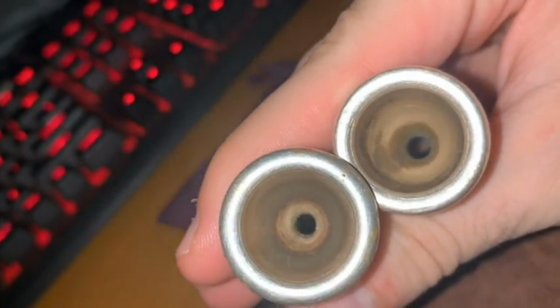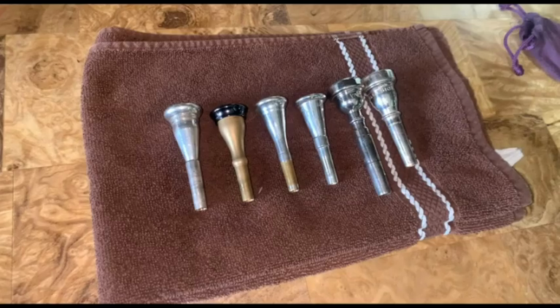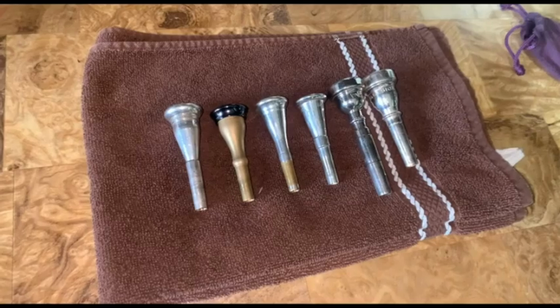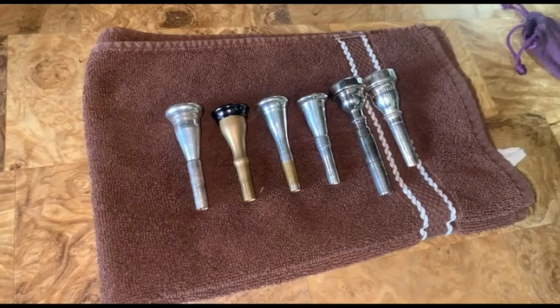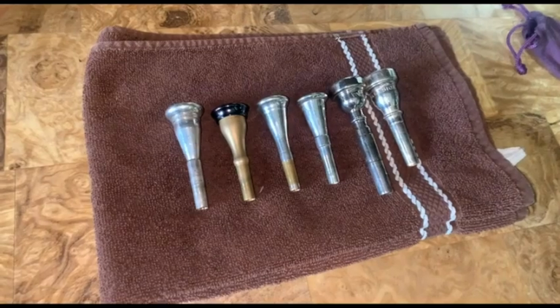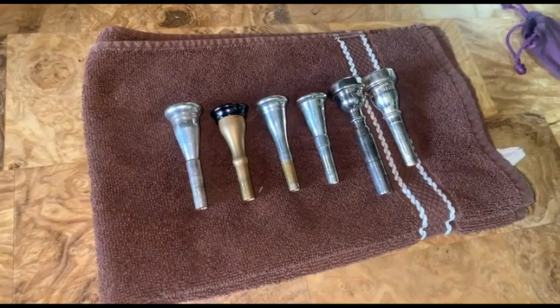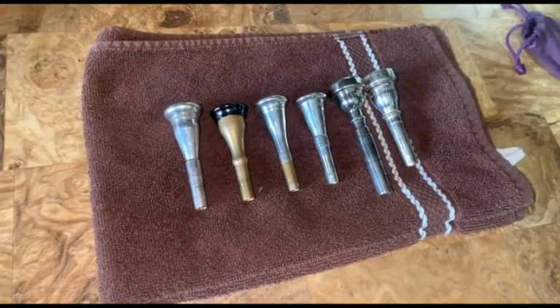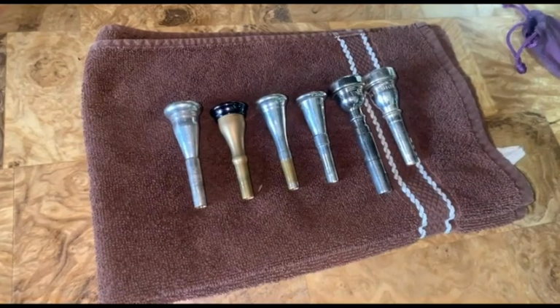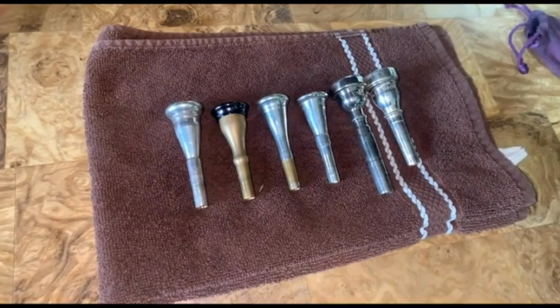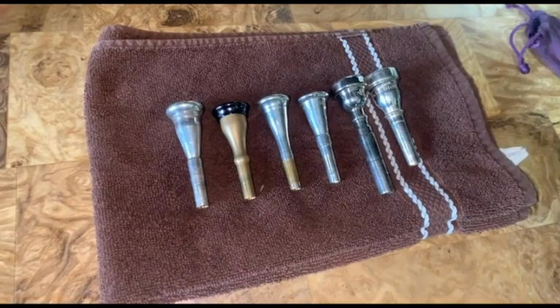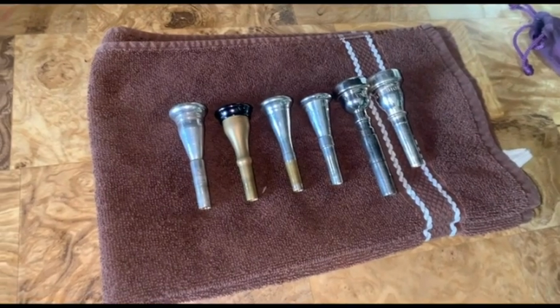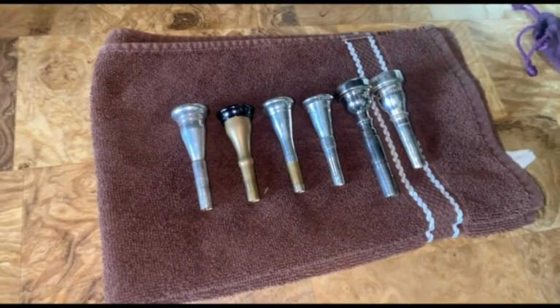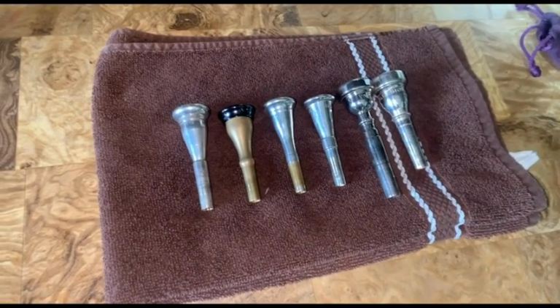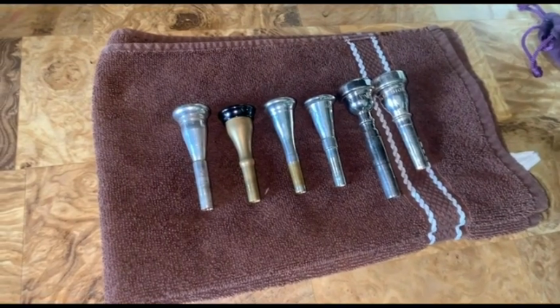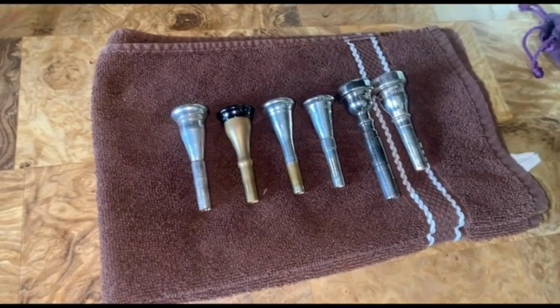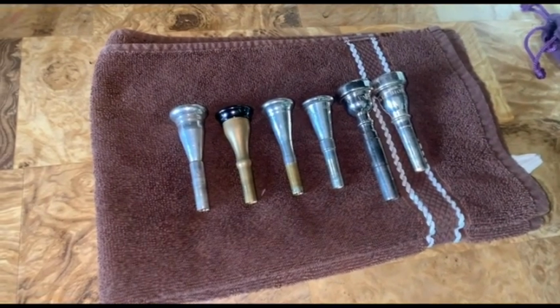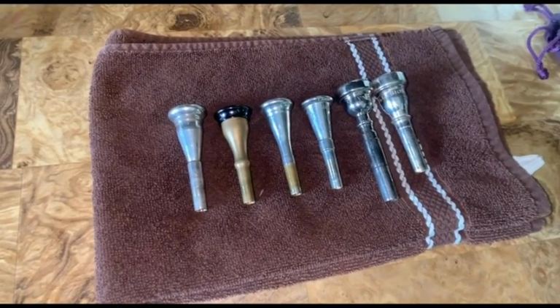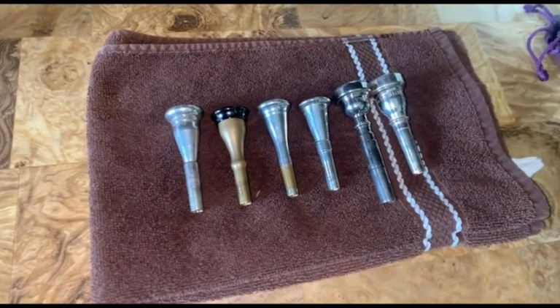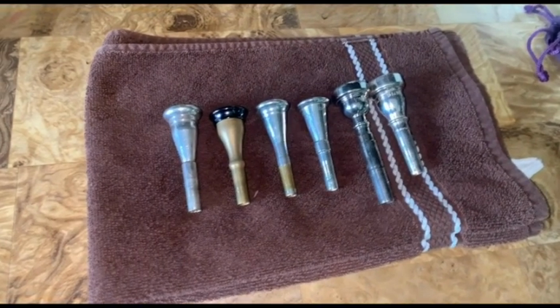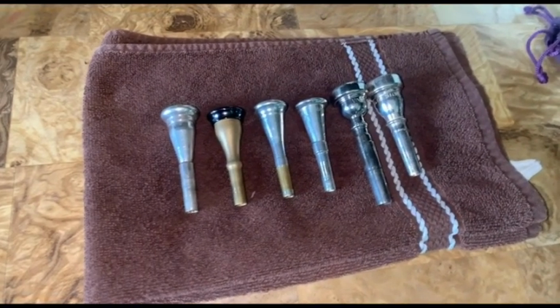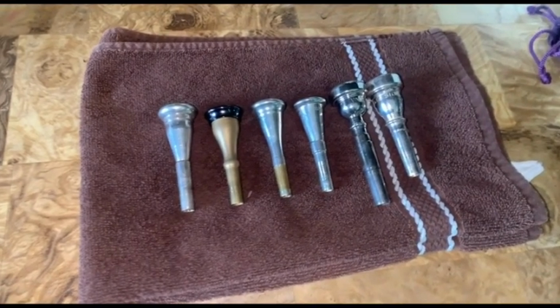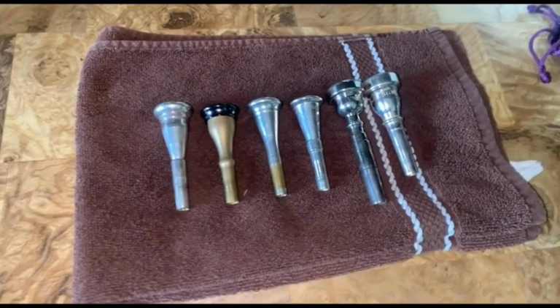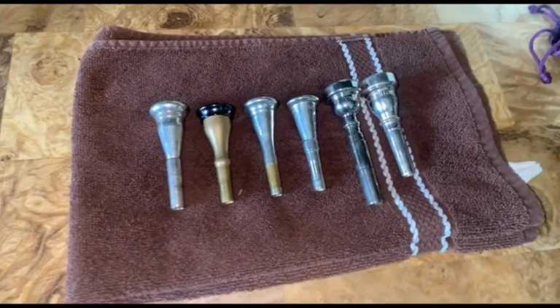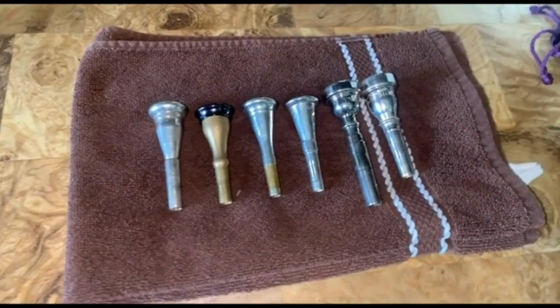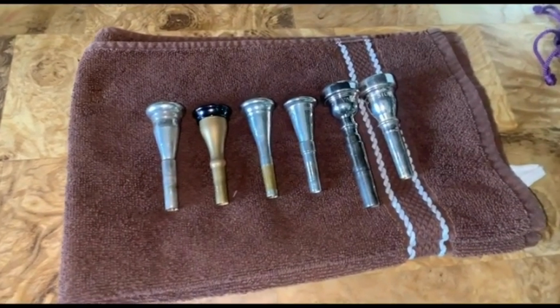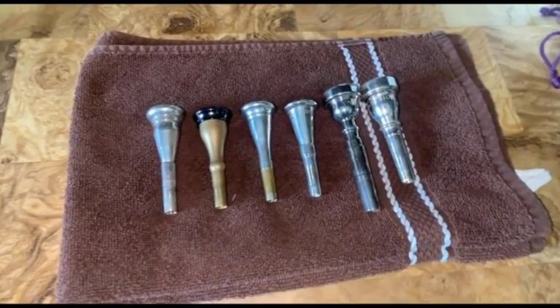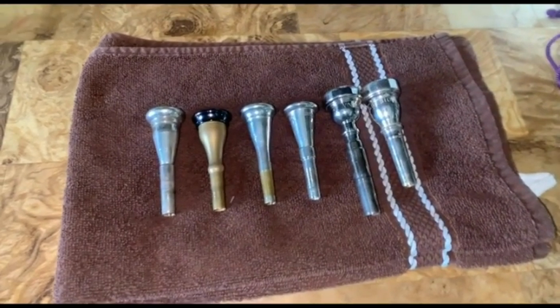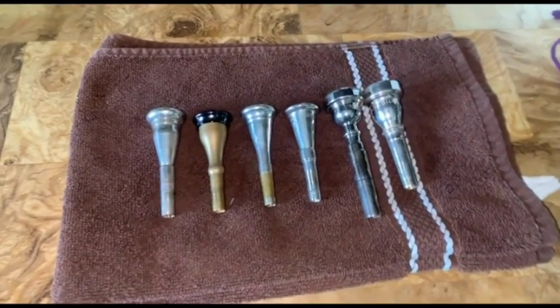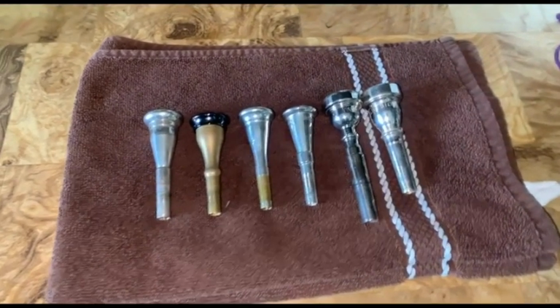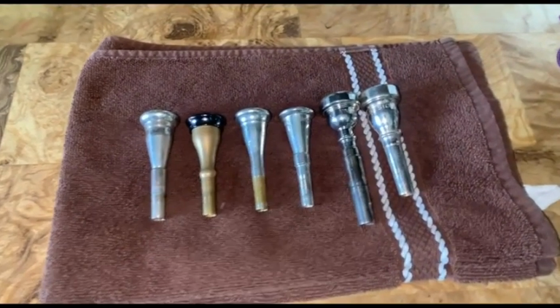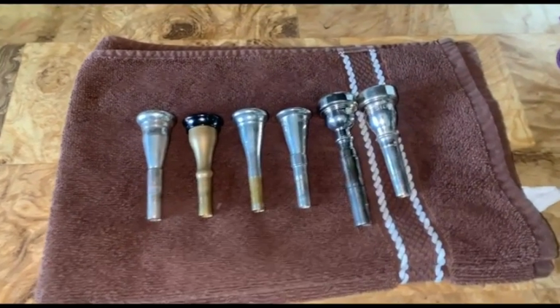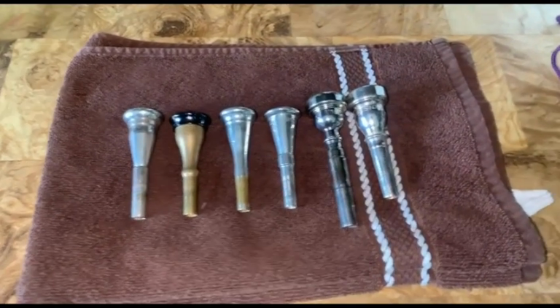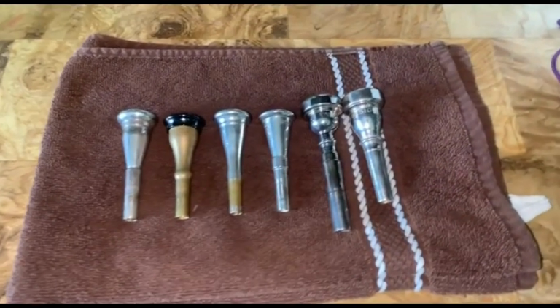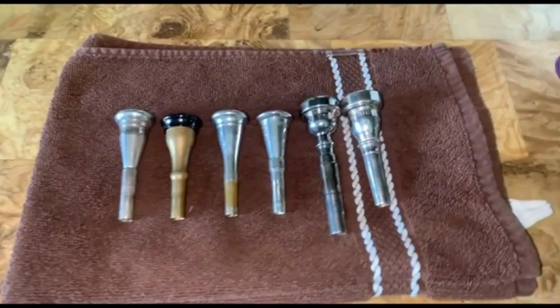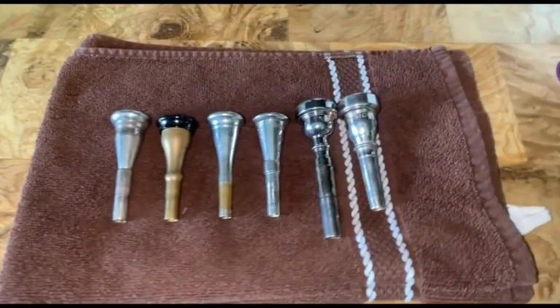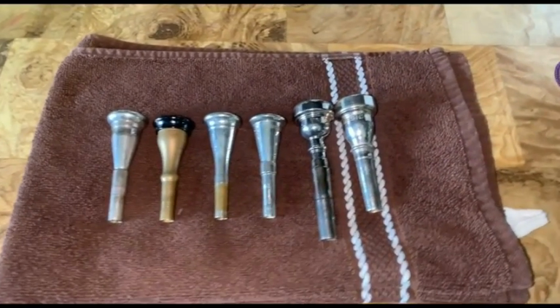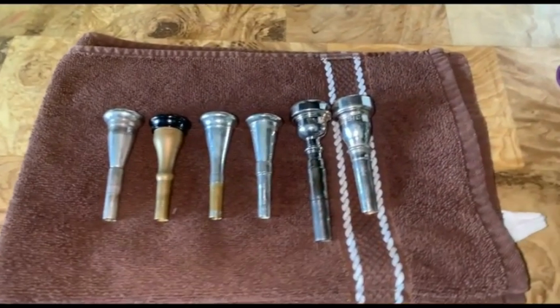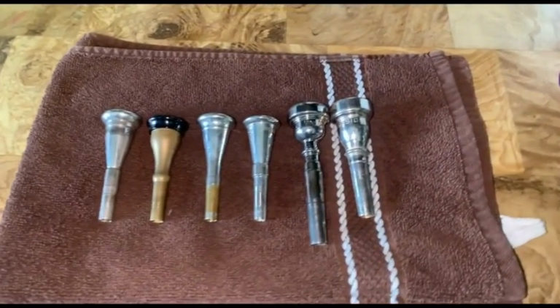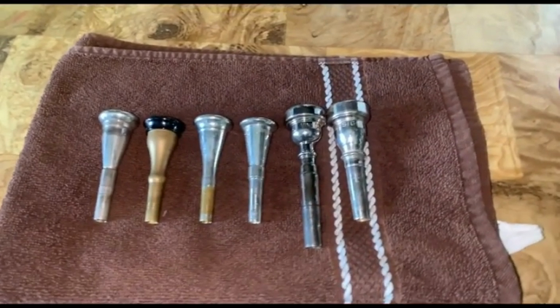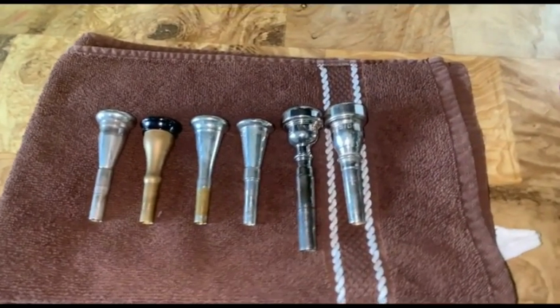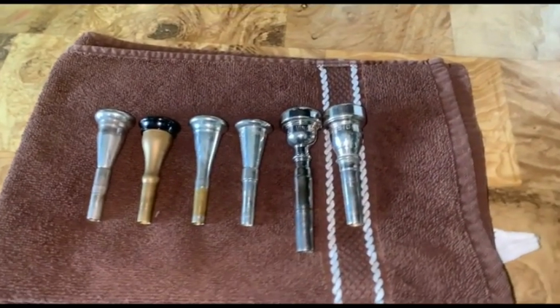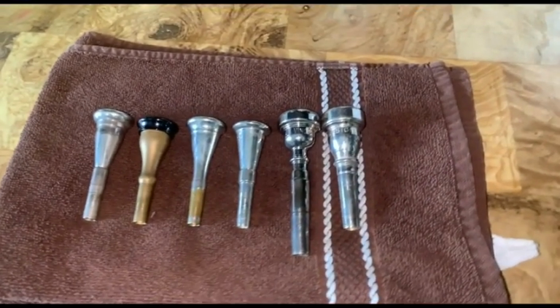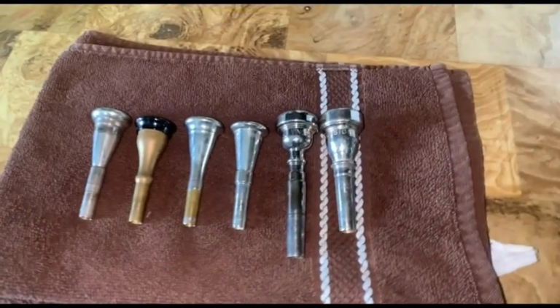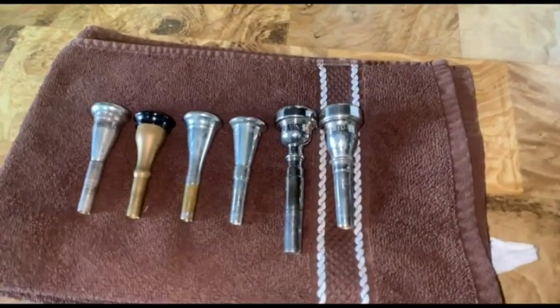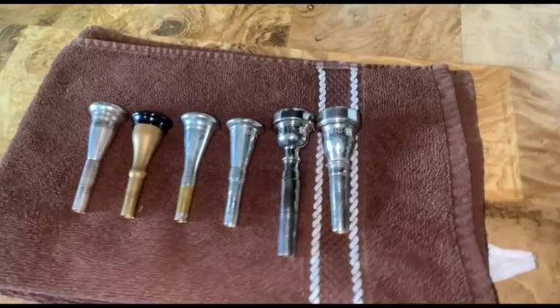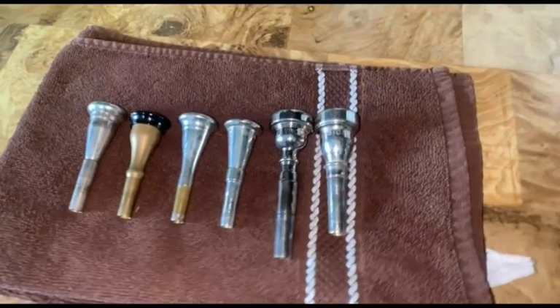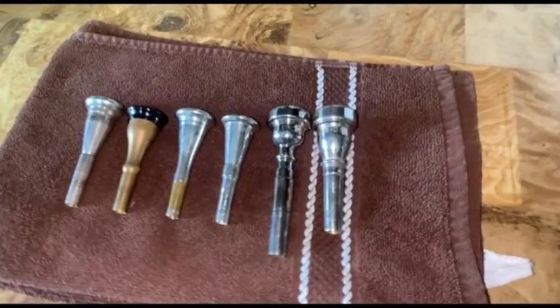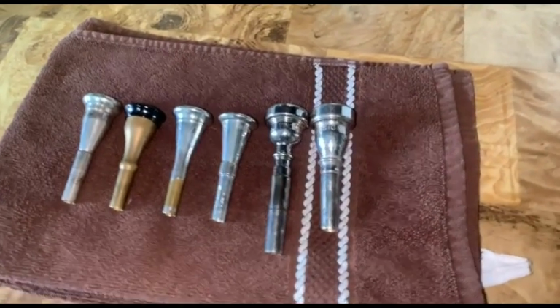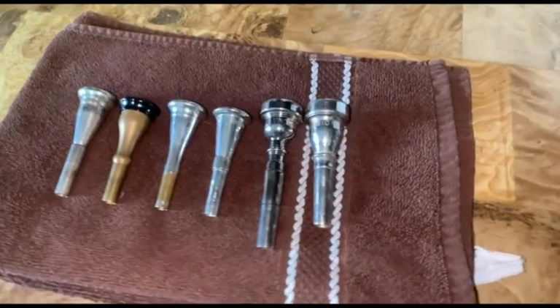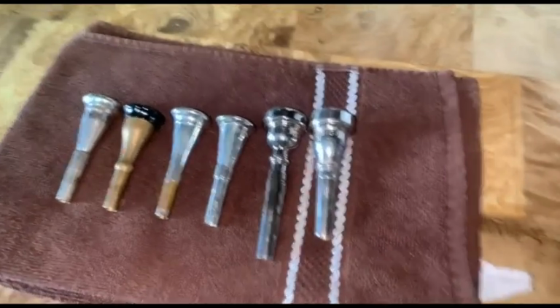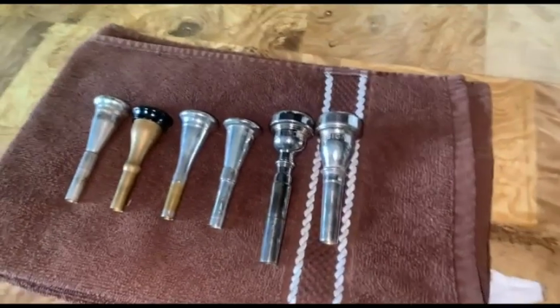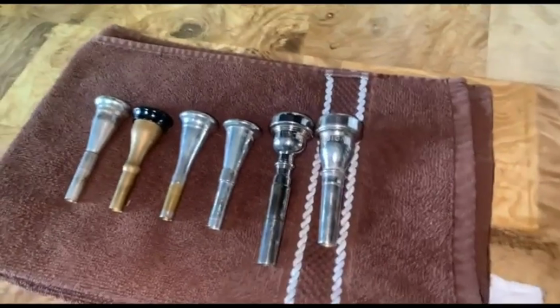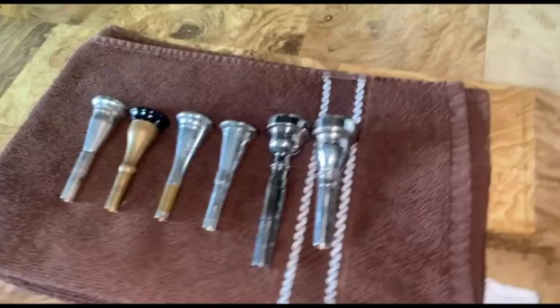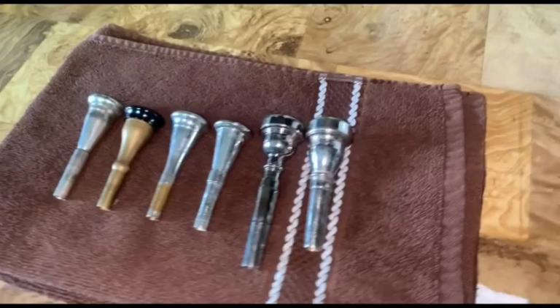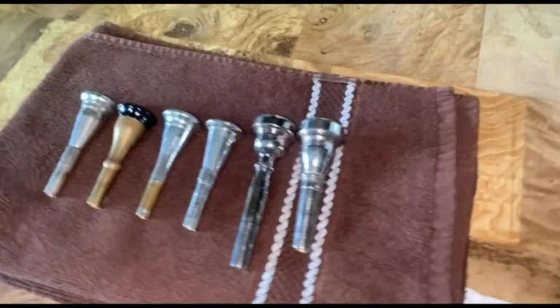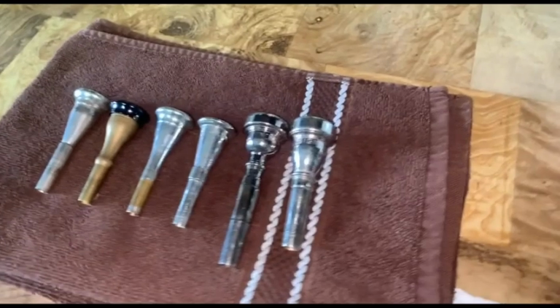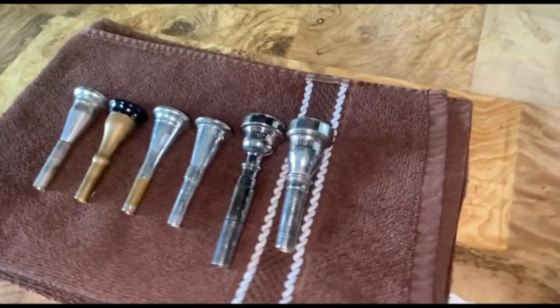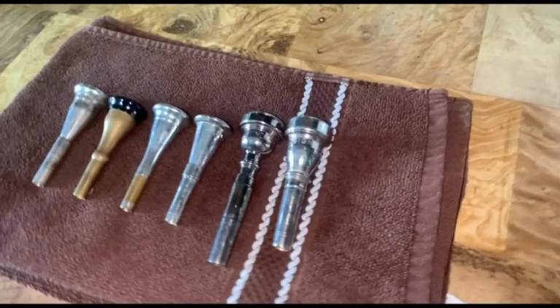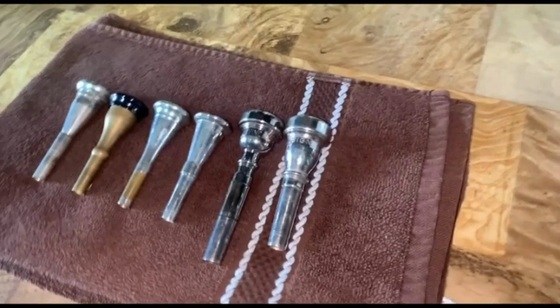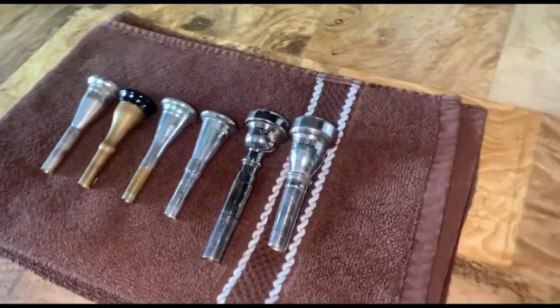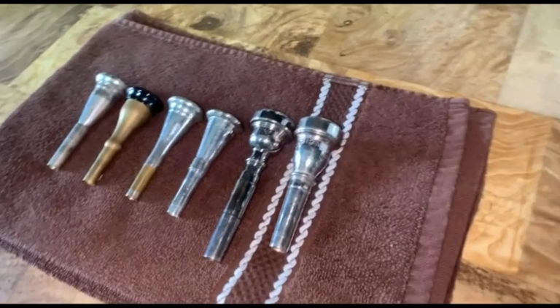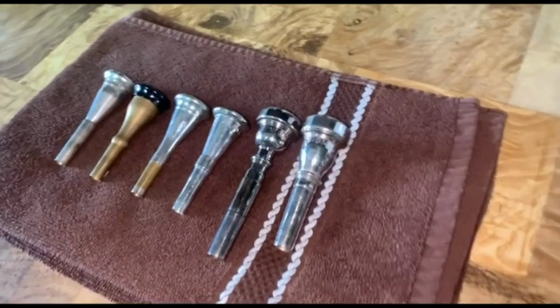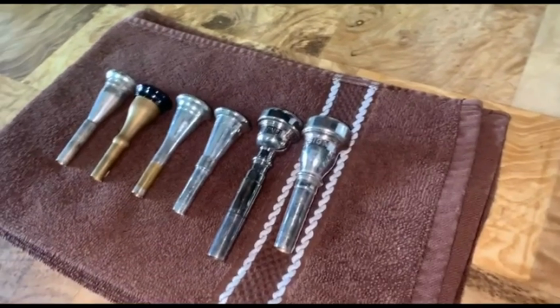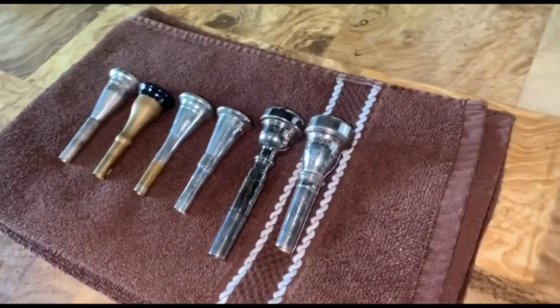Thank you for watching, and I hope you enjoyed learning how I clean my mouthpieces. Until next time, Go Durs!